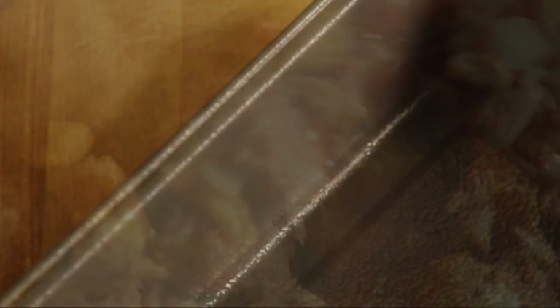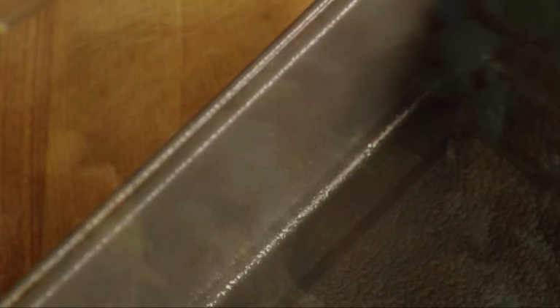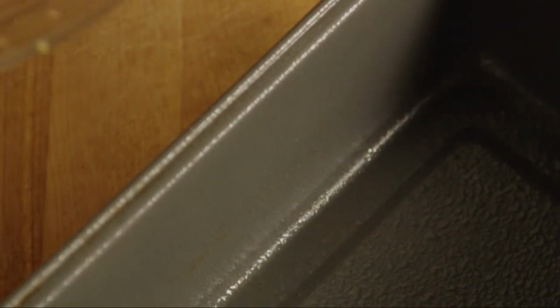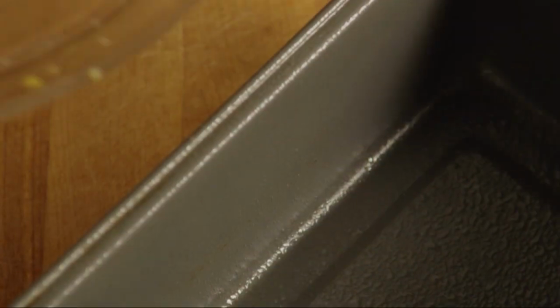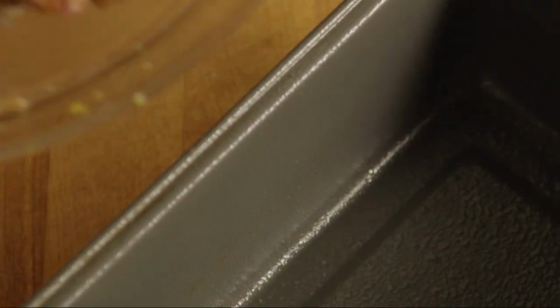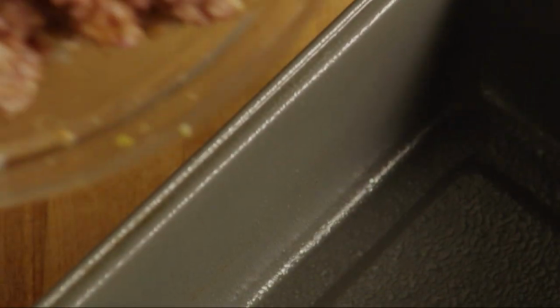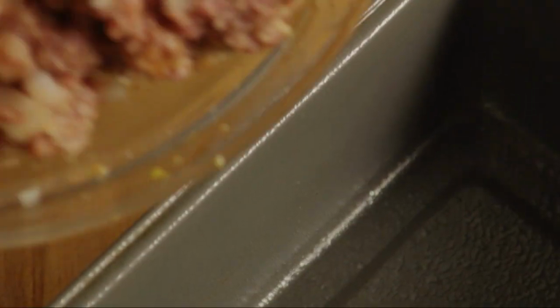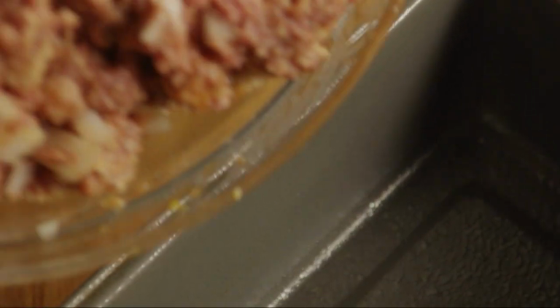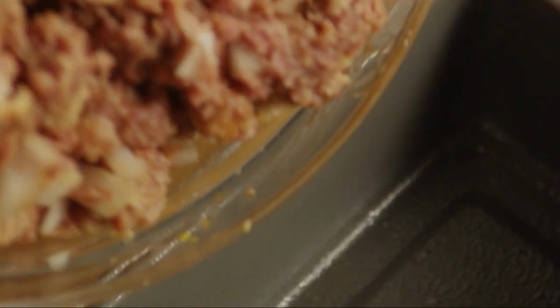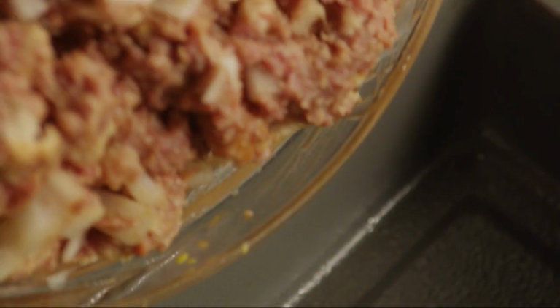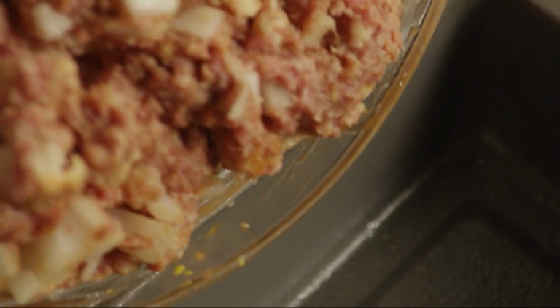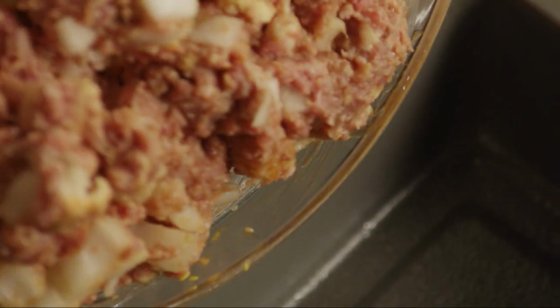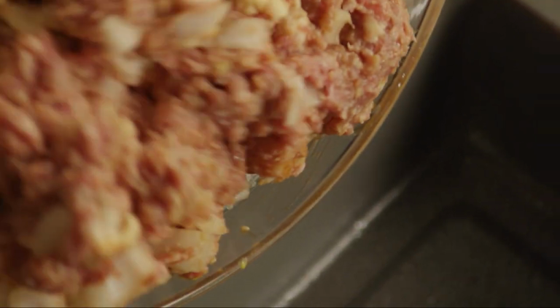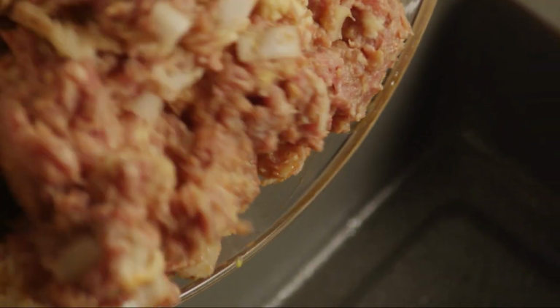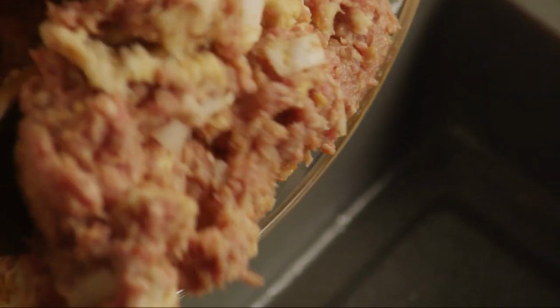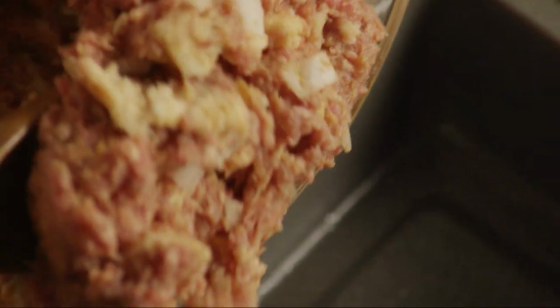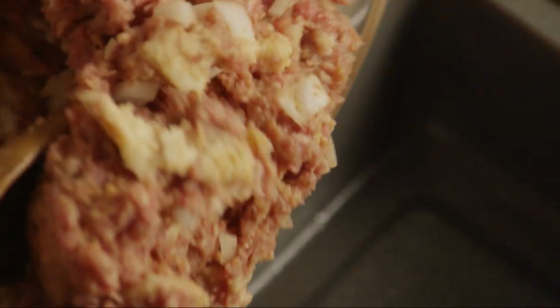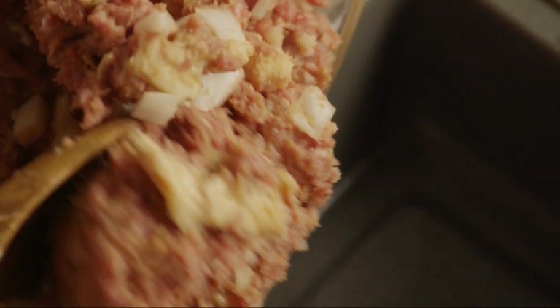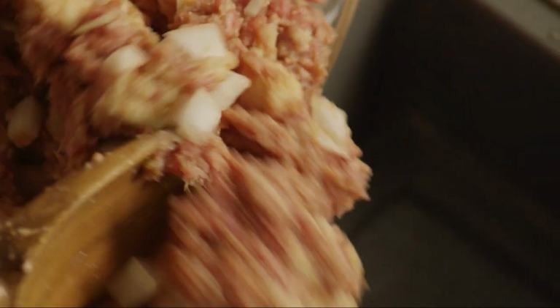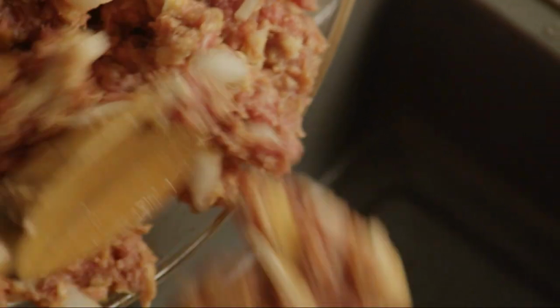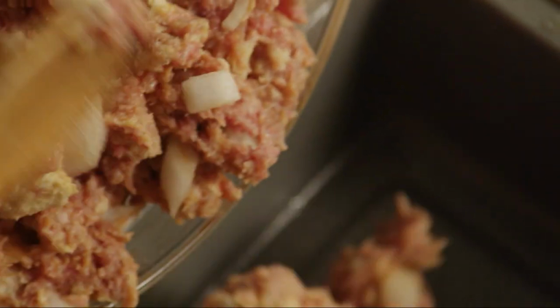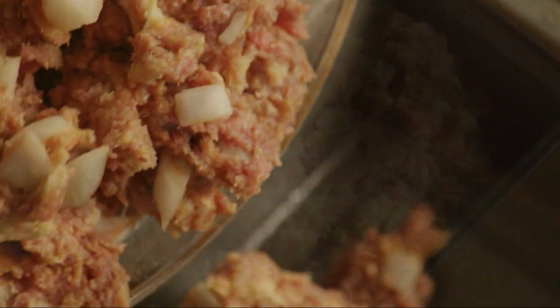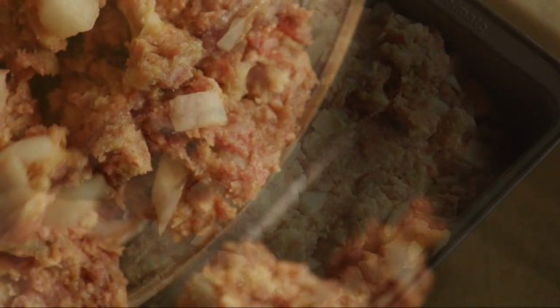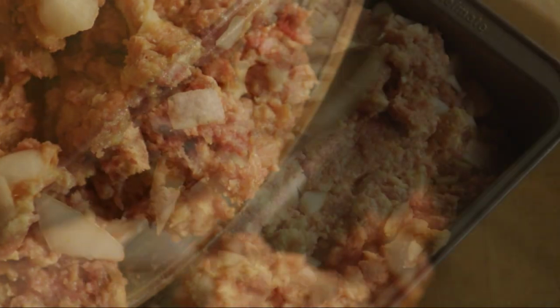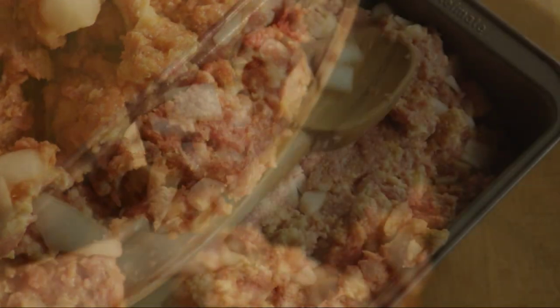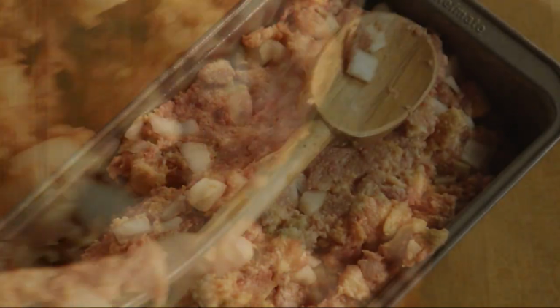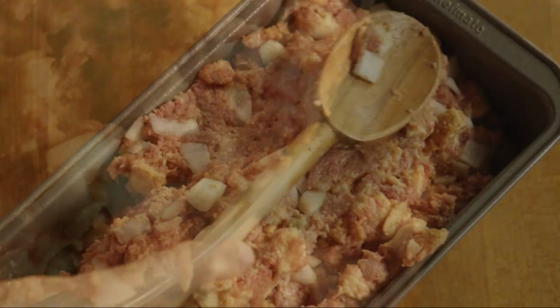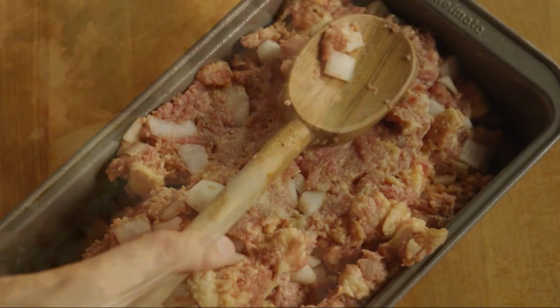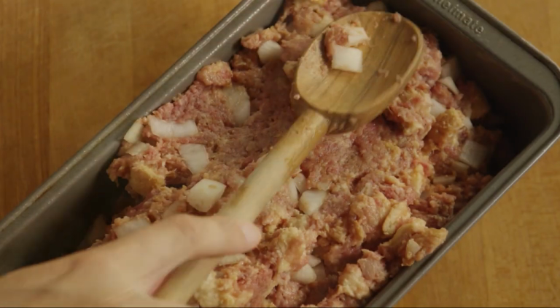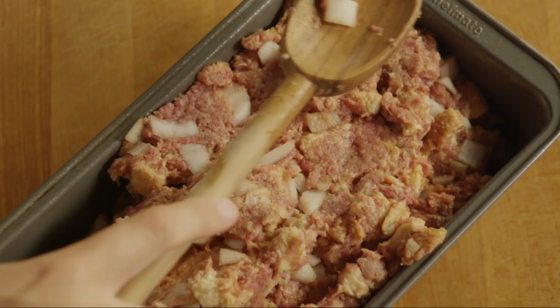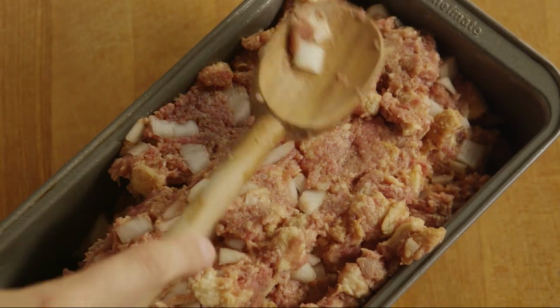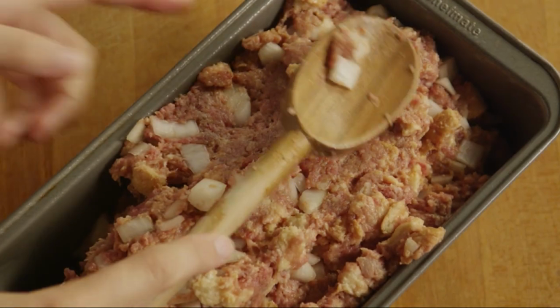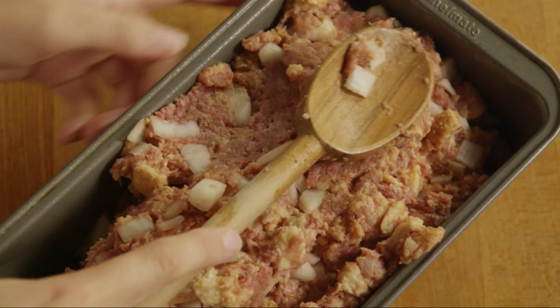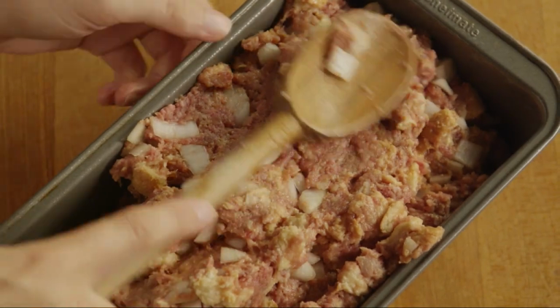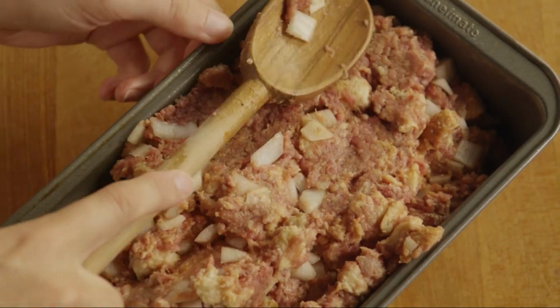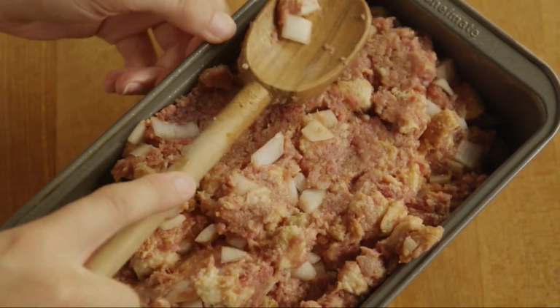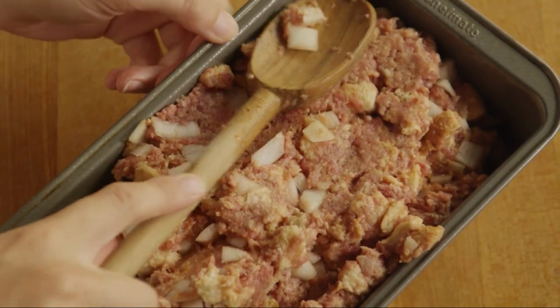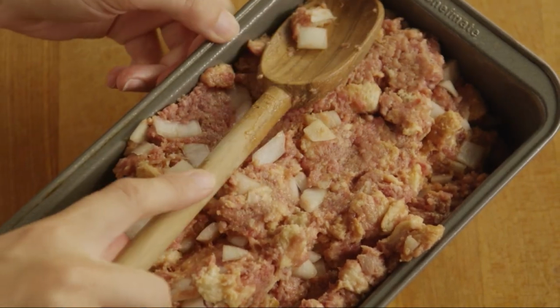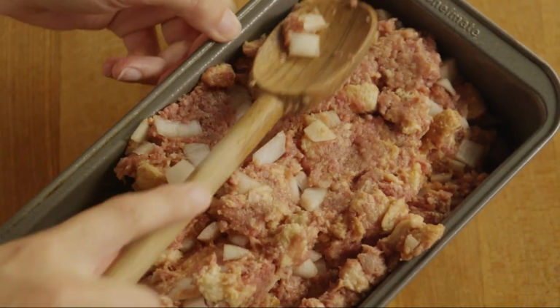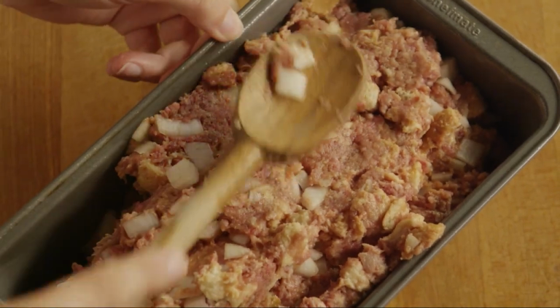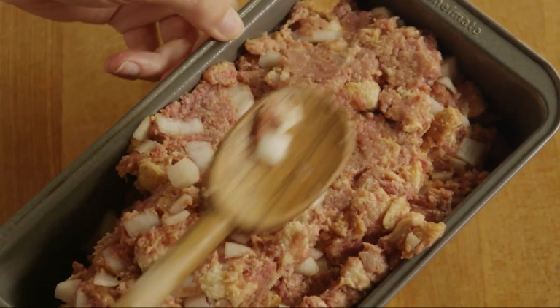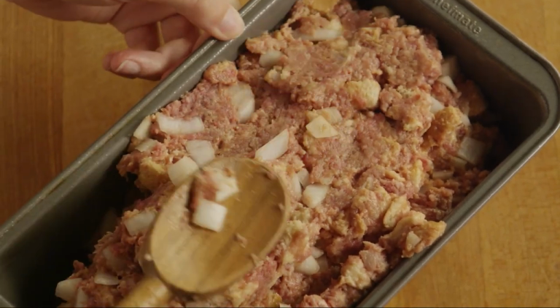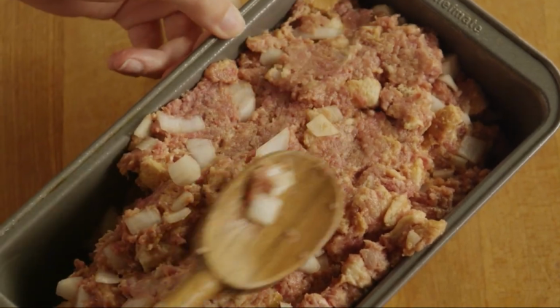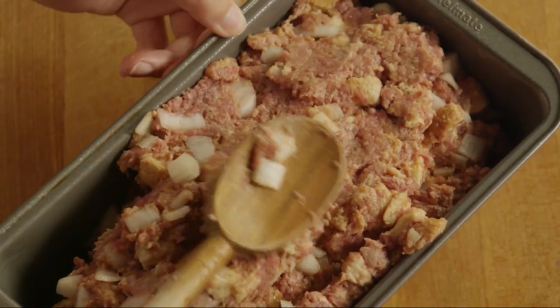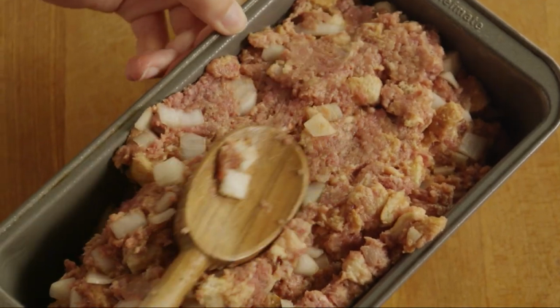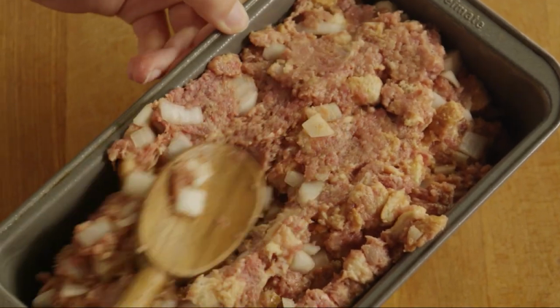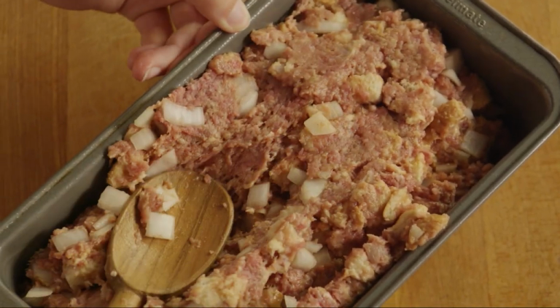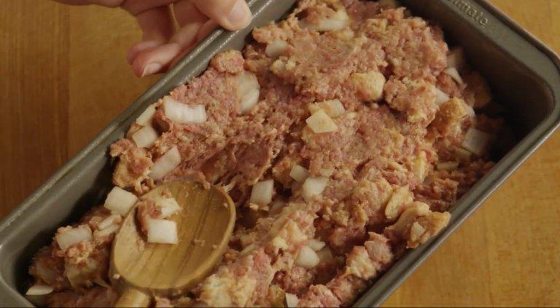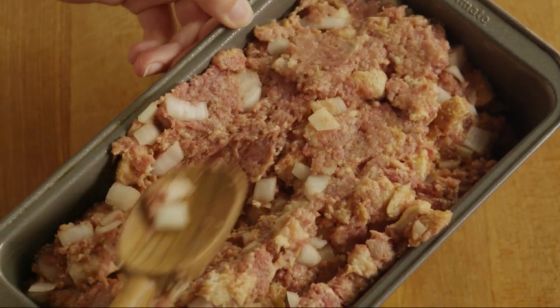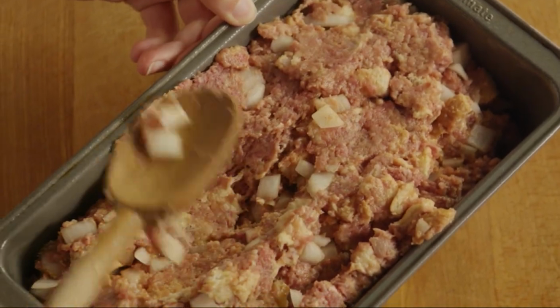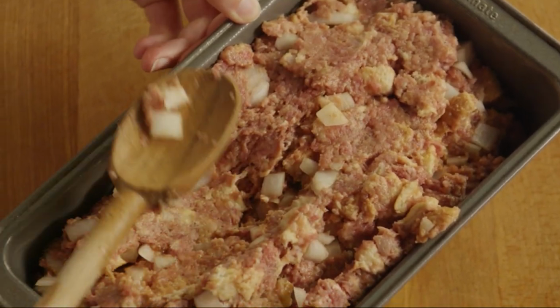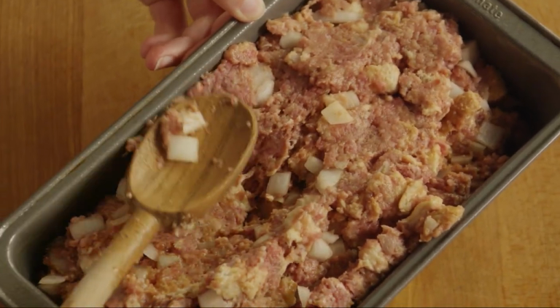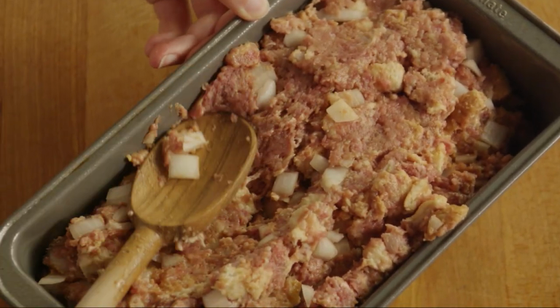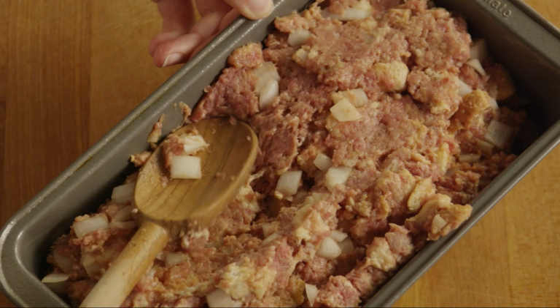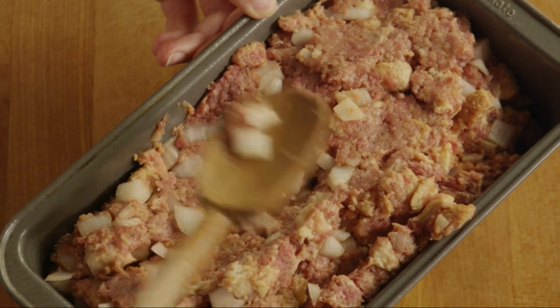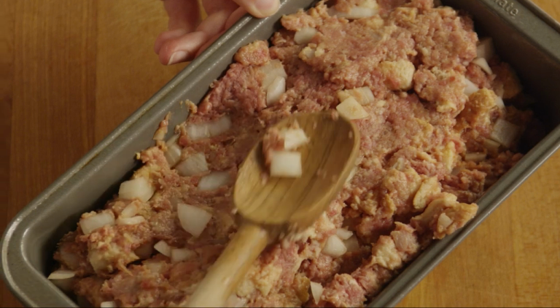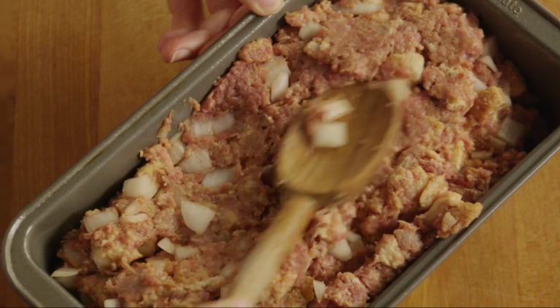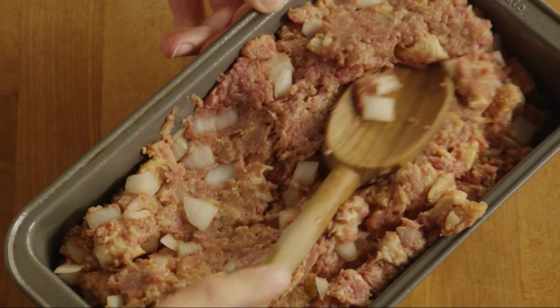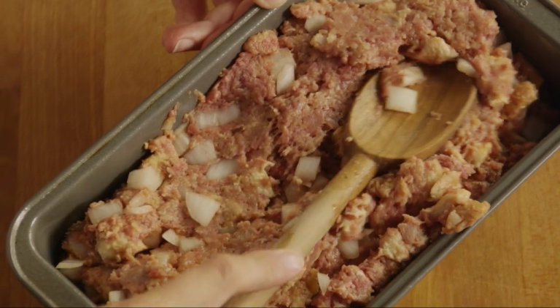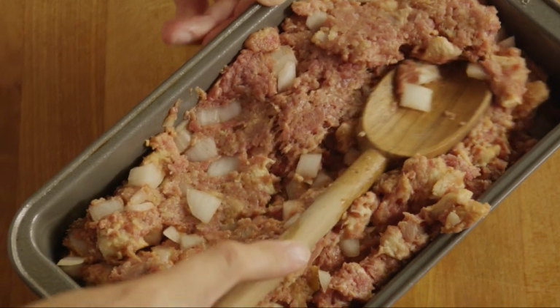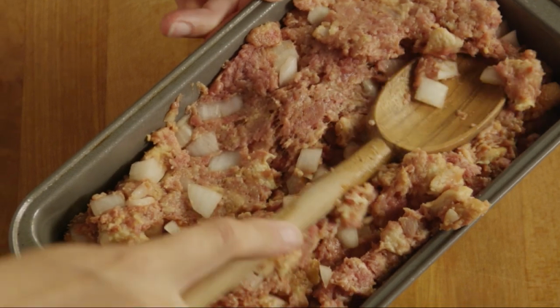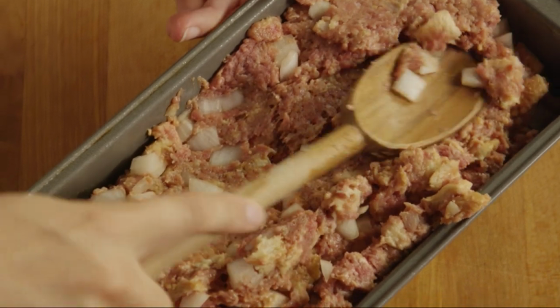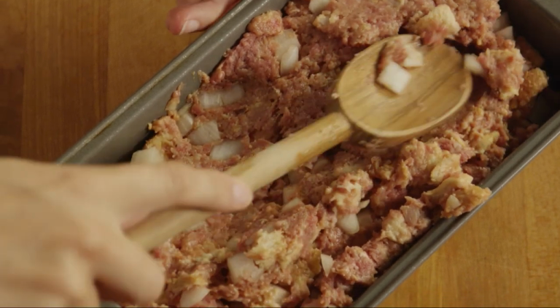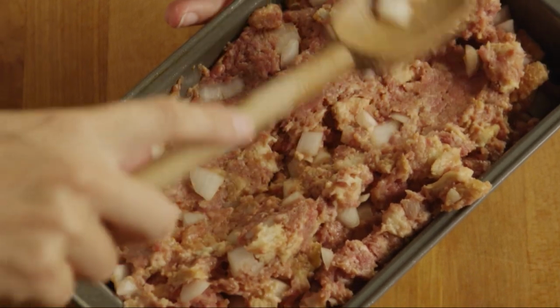Place the mixture into your prepared loaf pan and spread out evenly. Press the meat to make sure it's compacted fully into the pan.